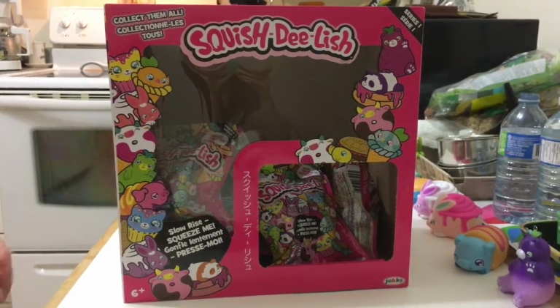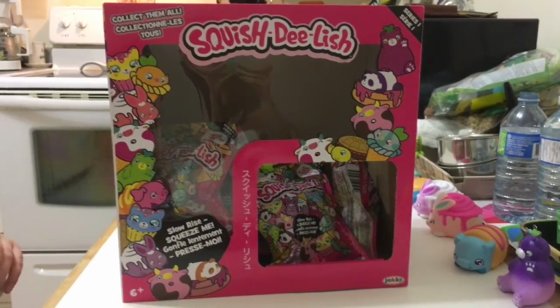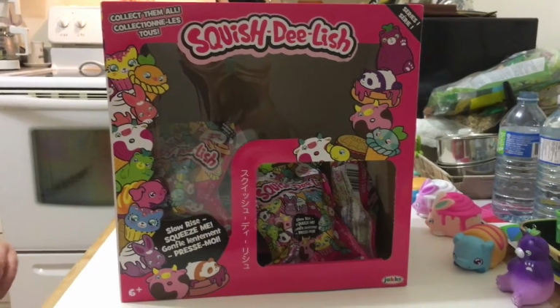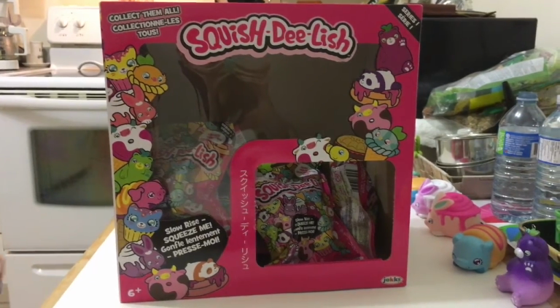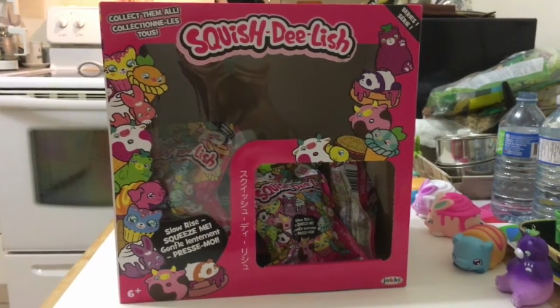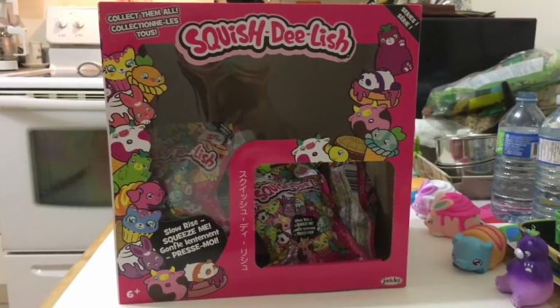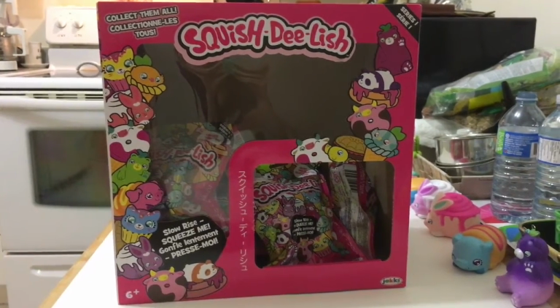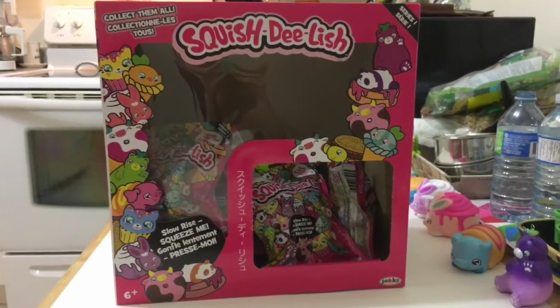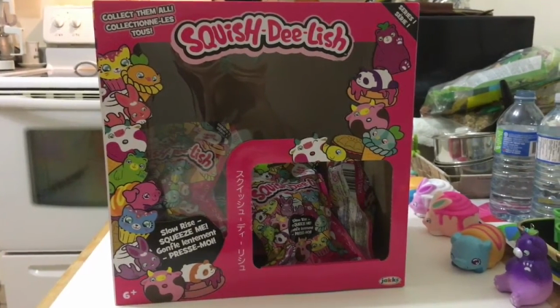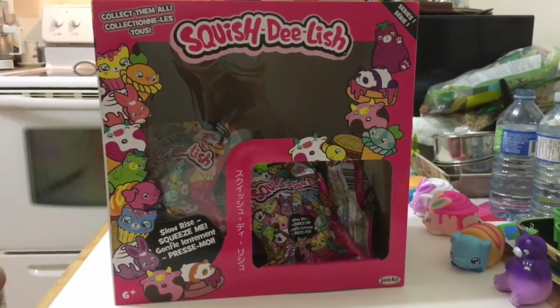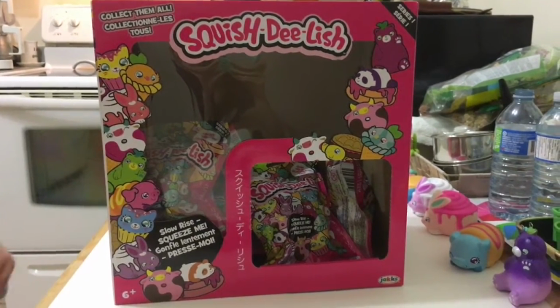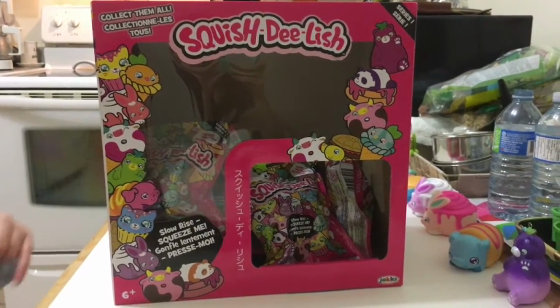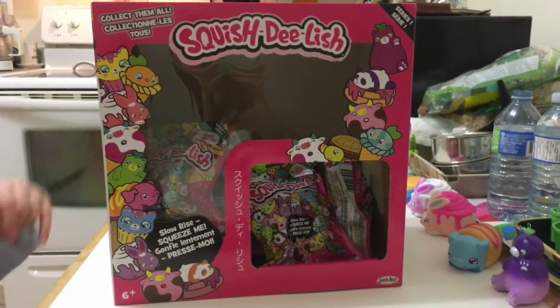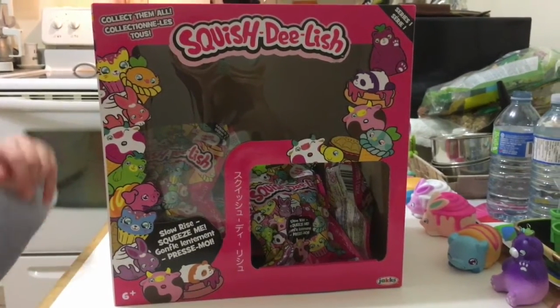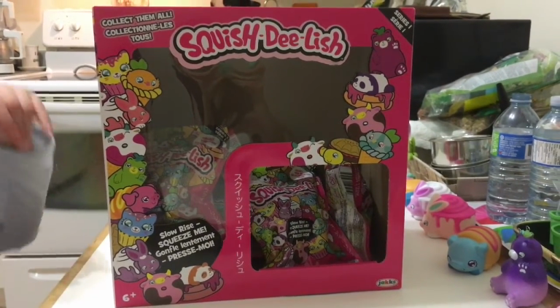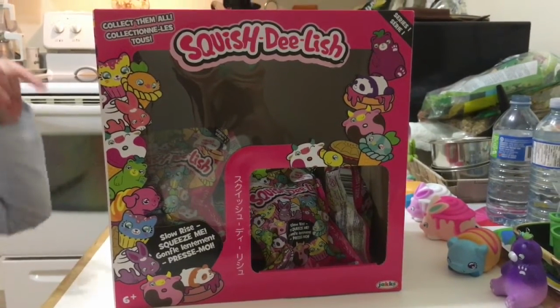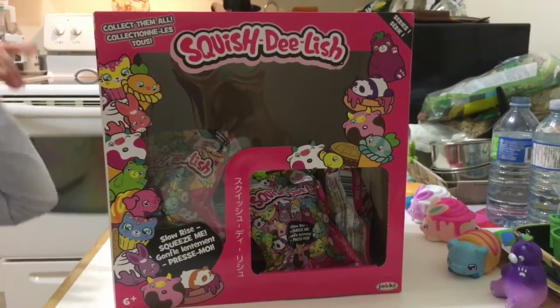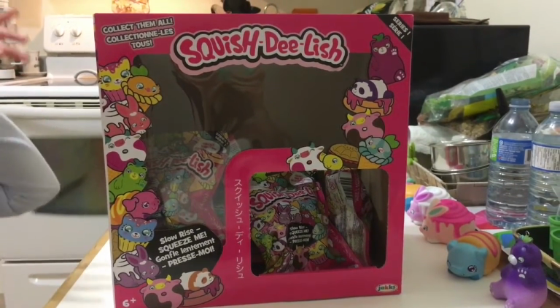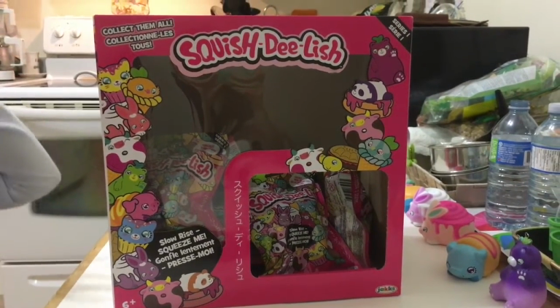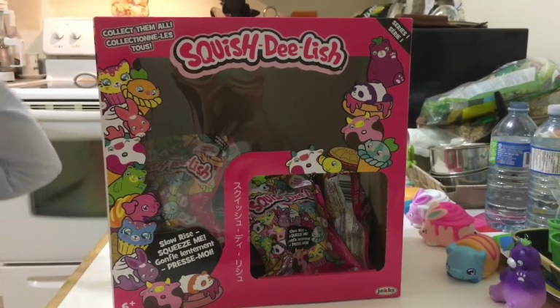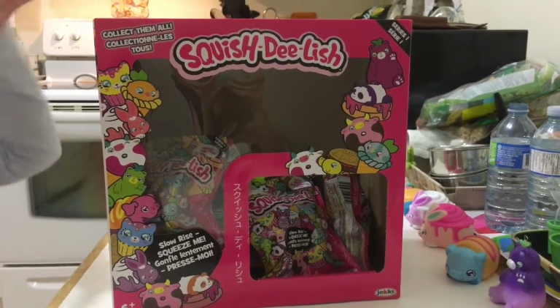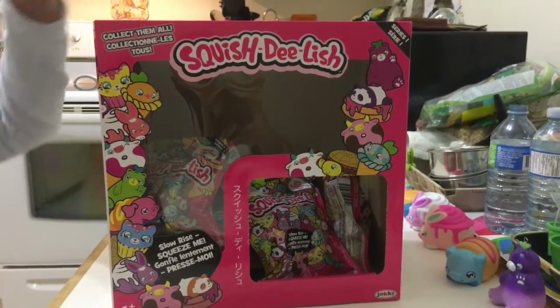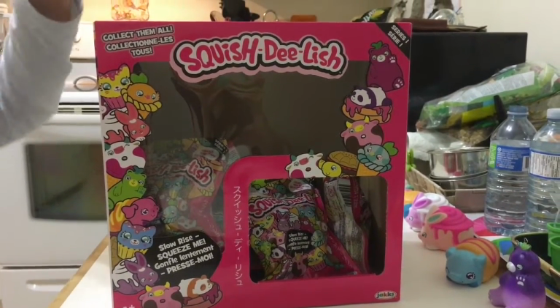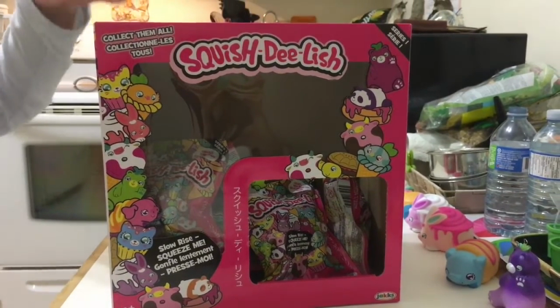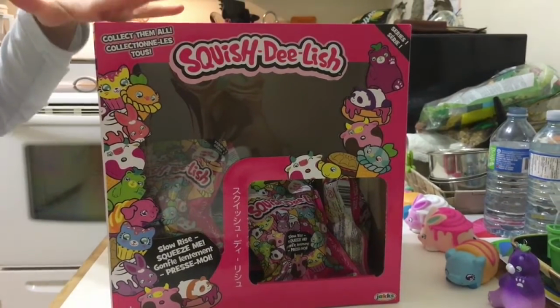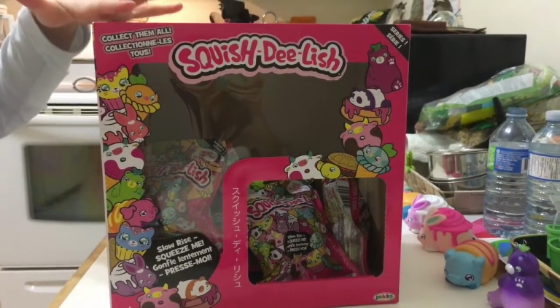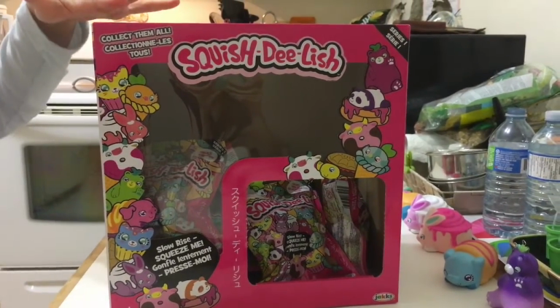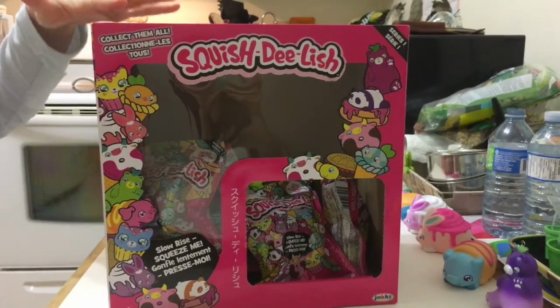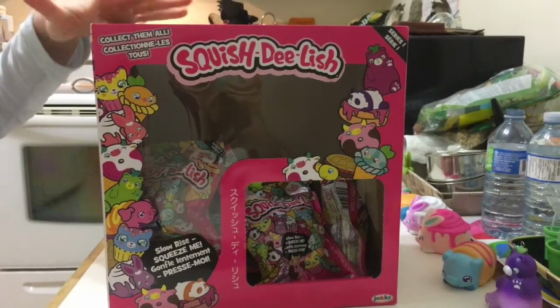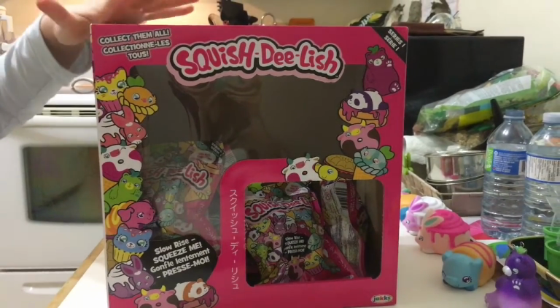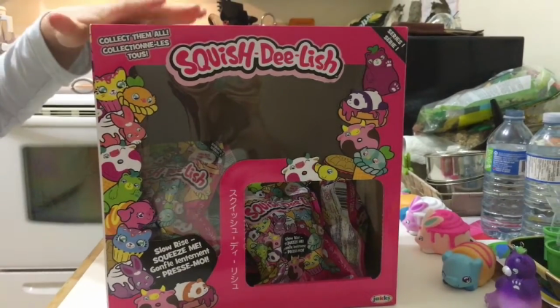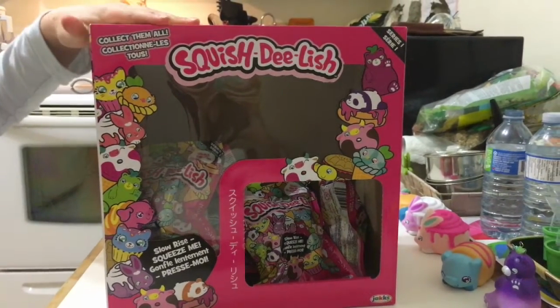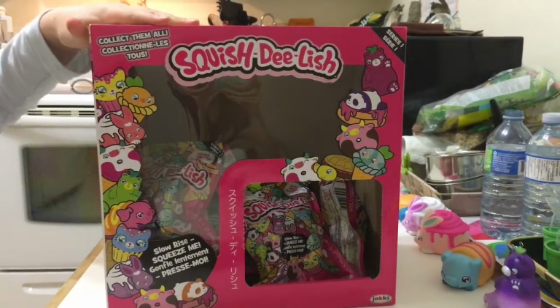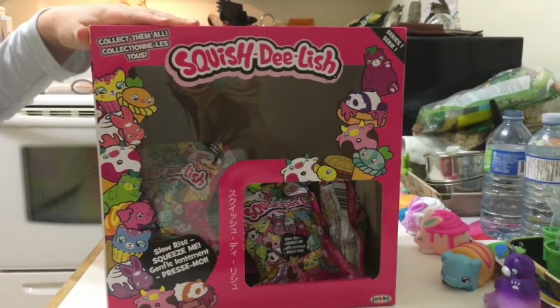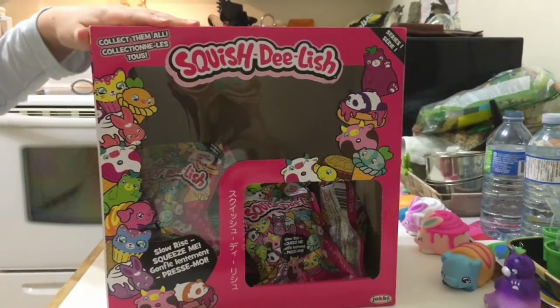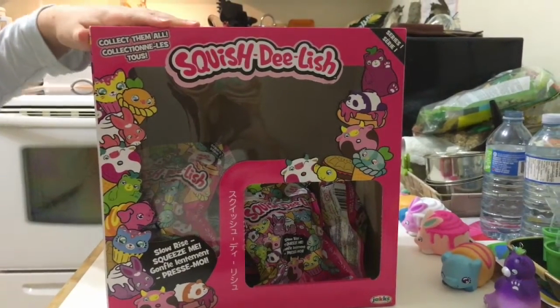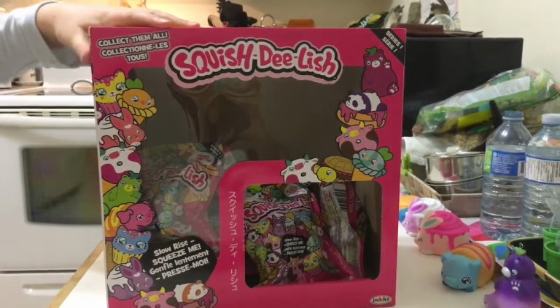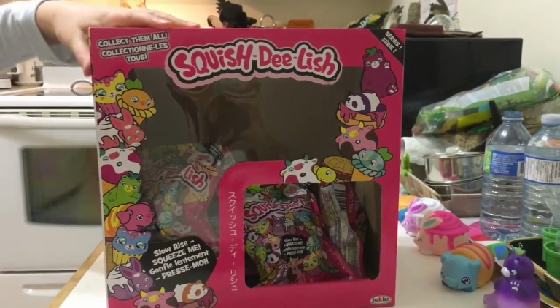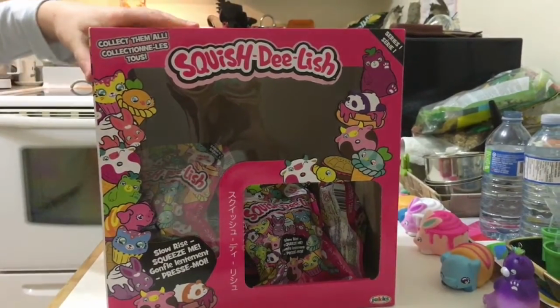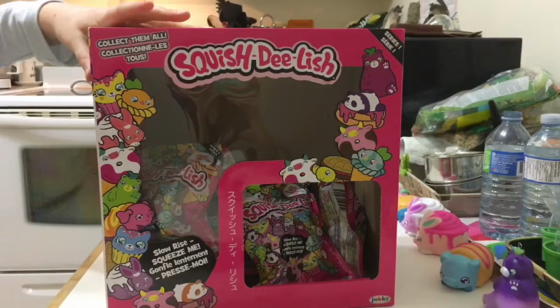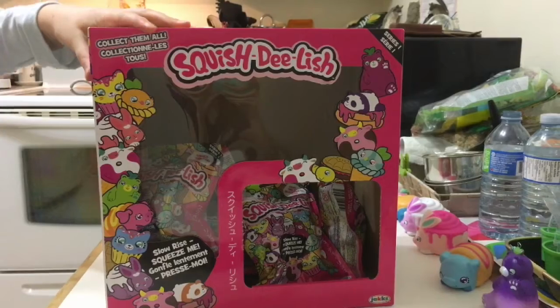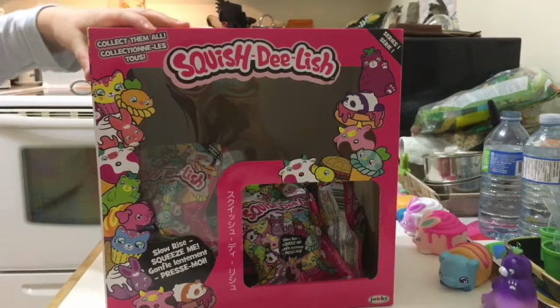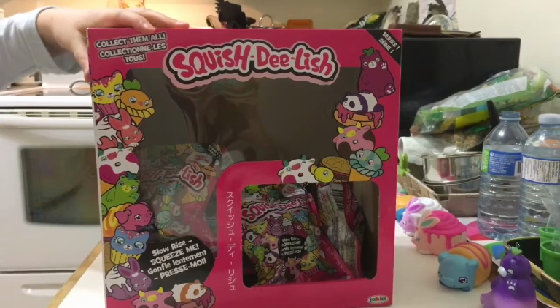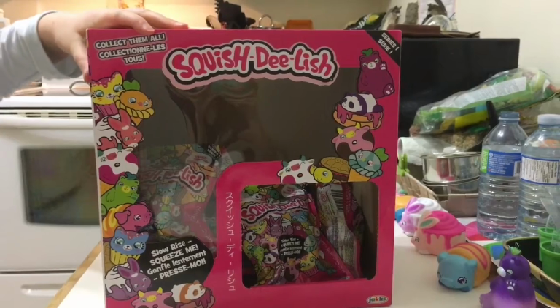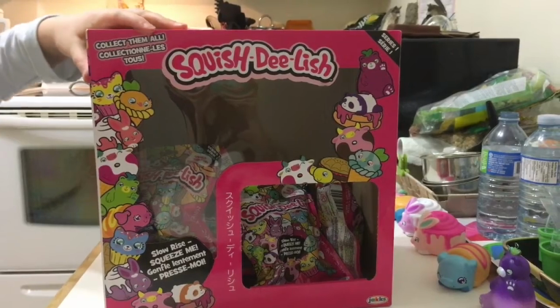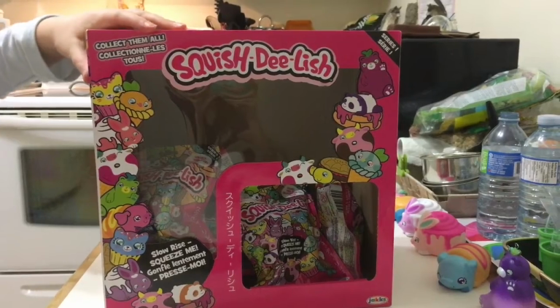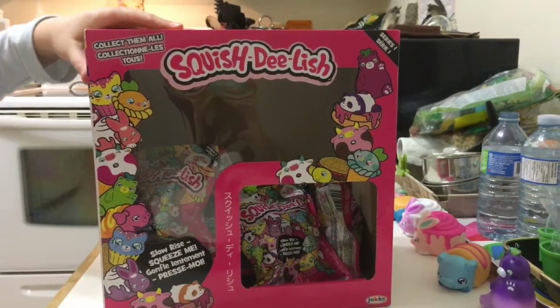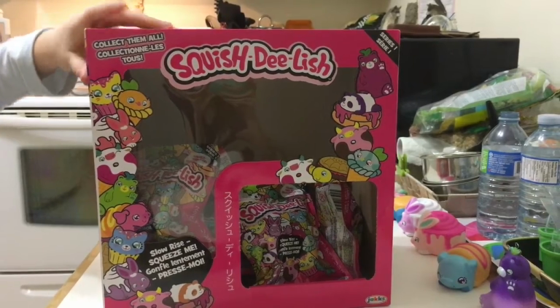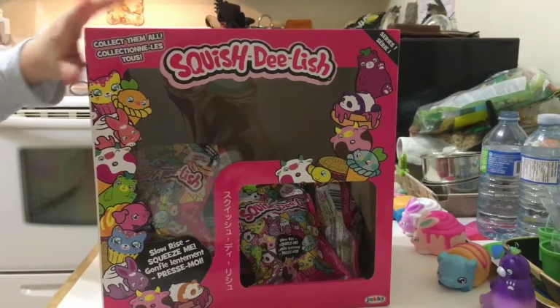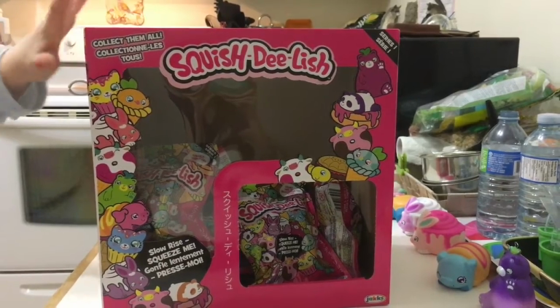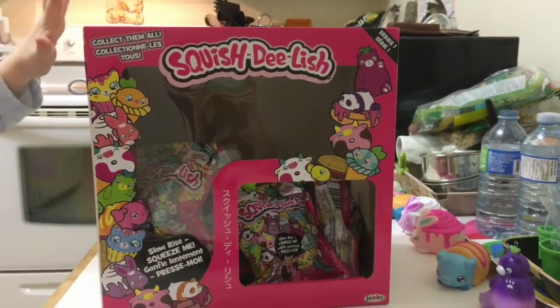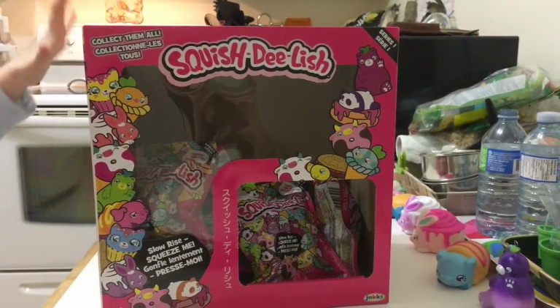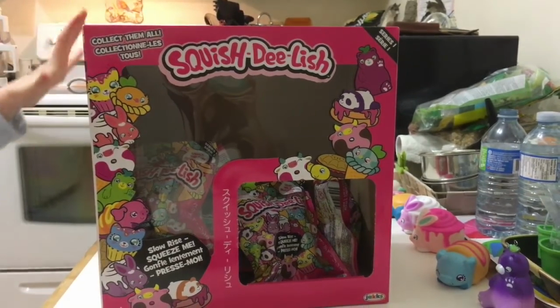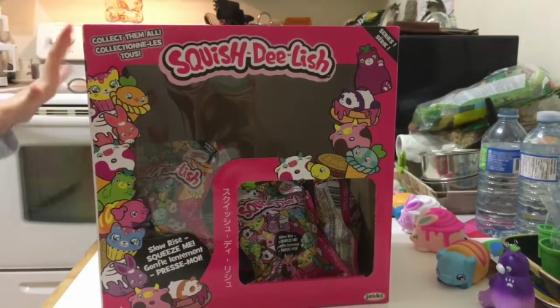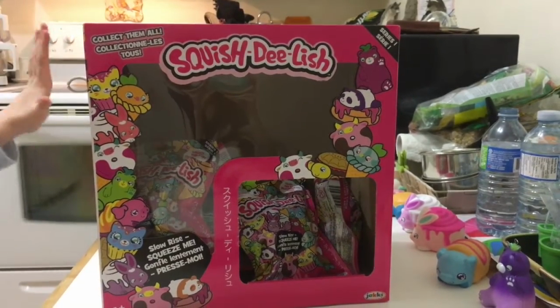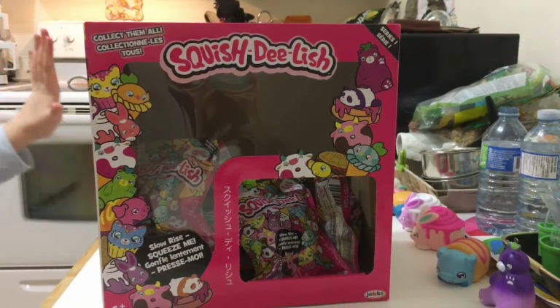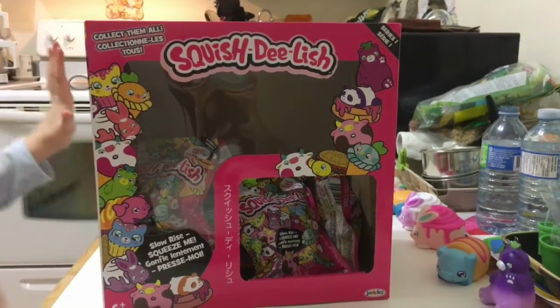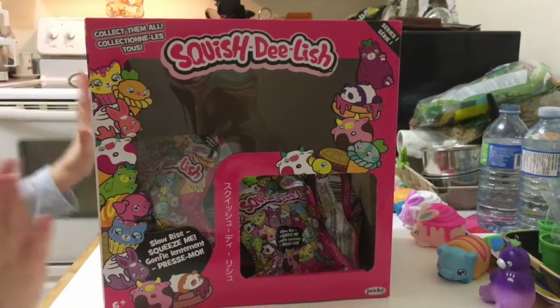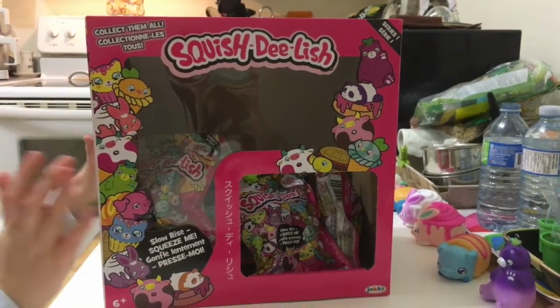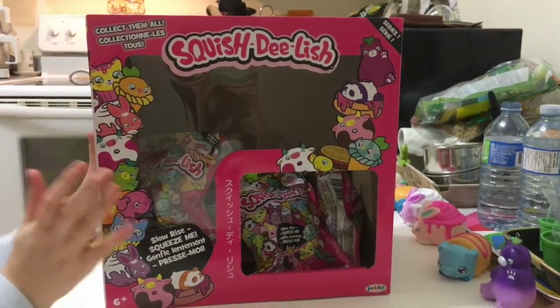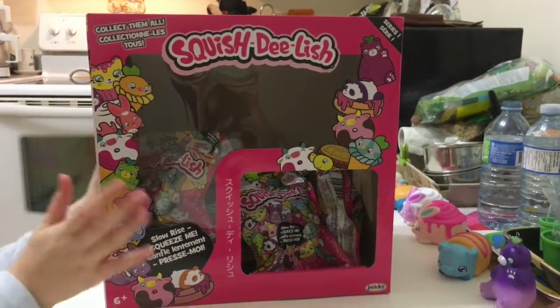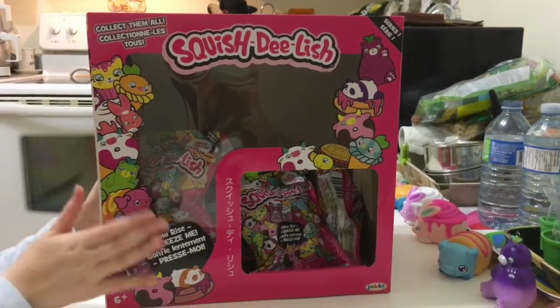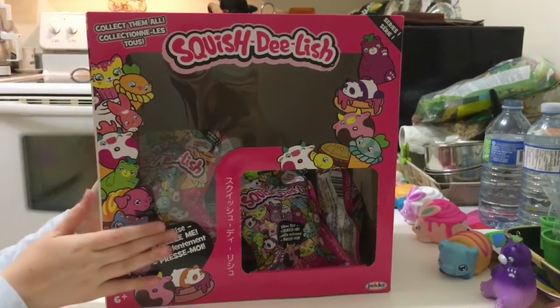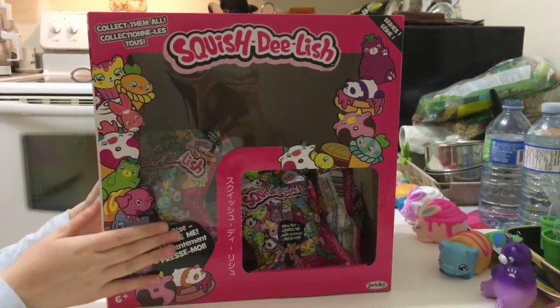Today we're going to be opening Squish Delish Series 1. Let's see what's inside.